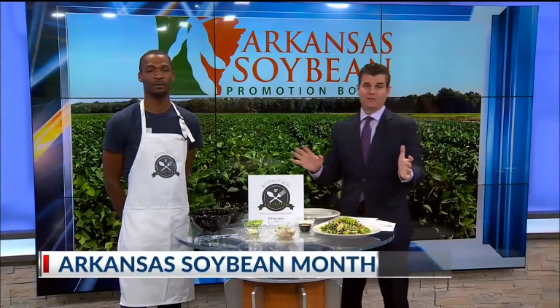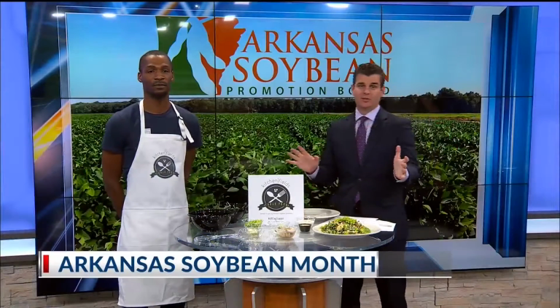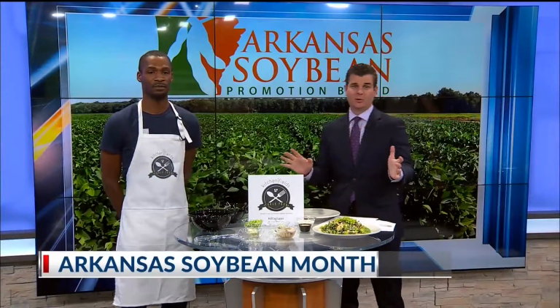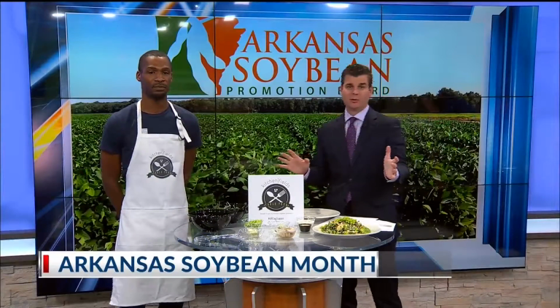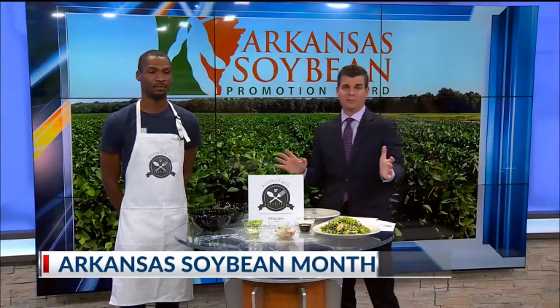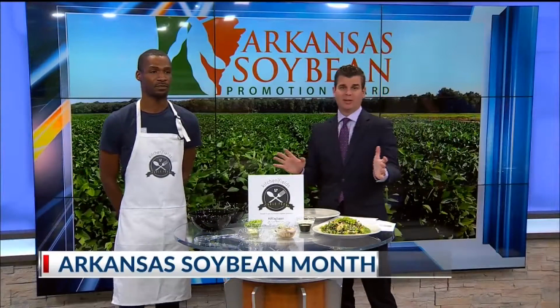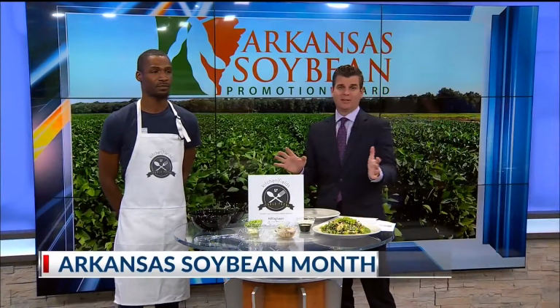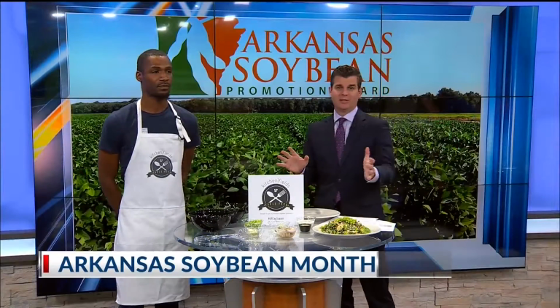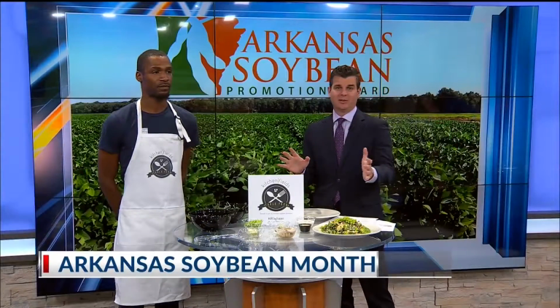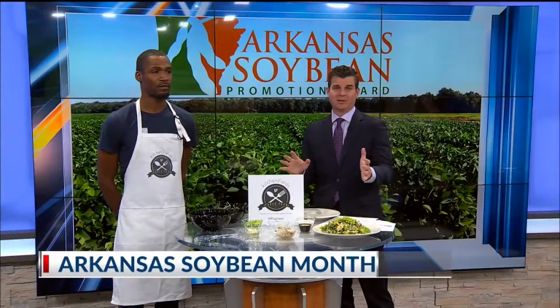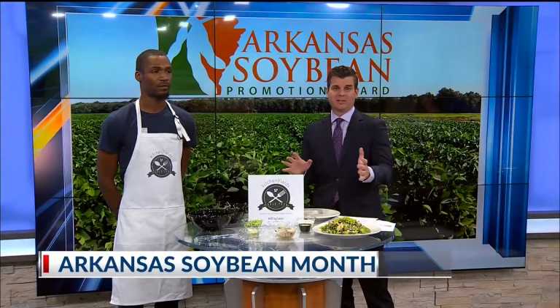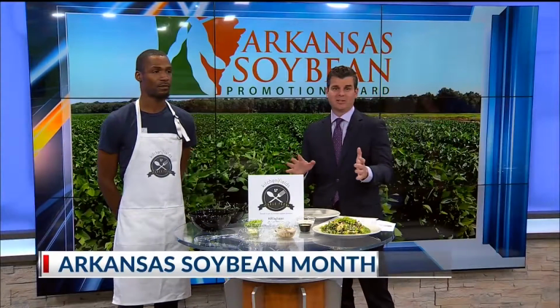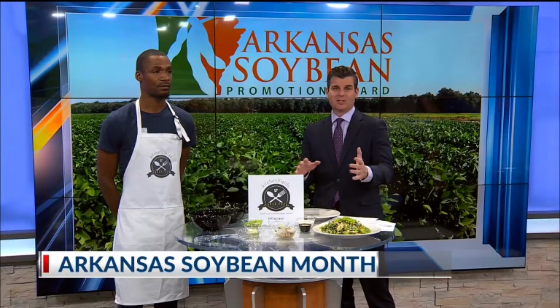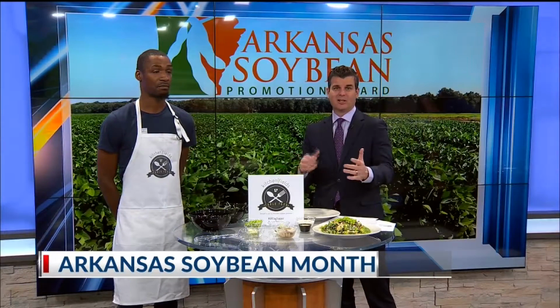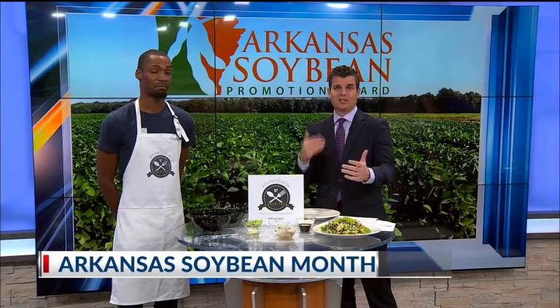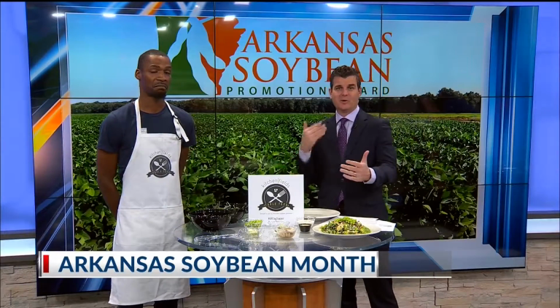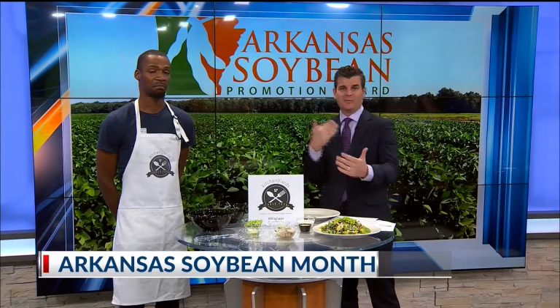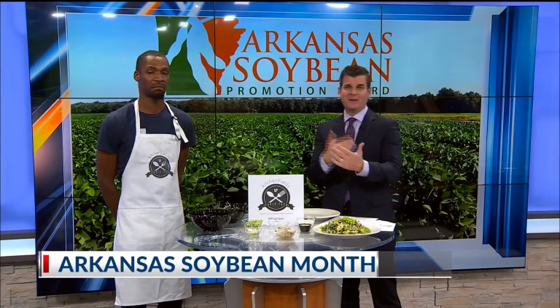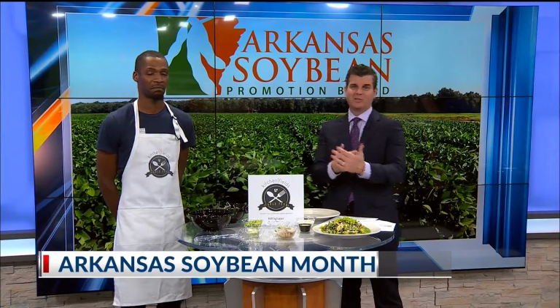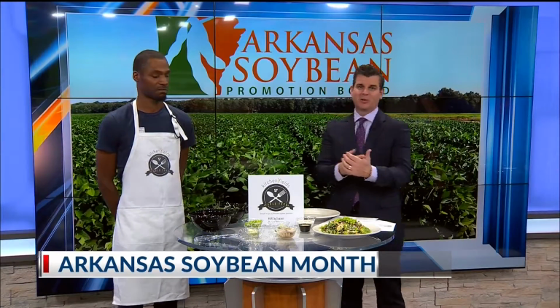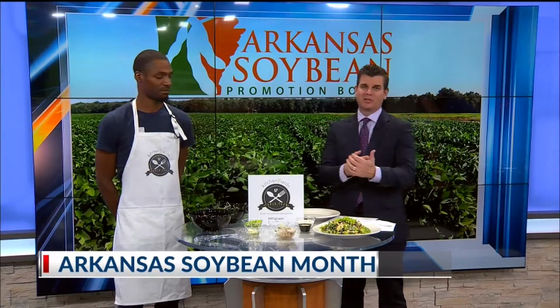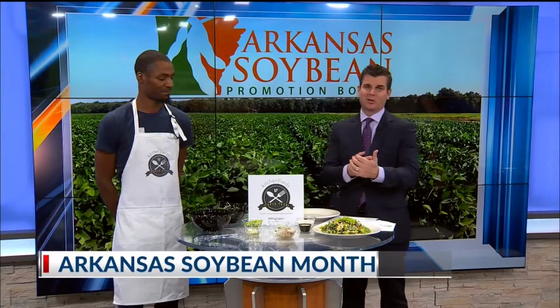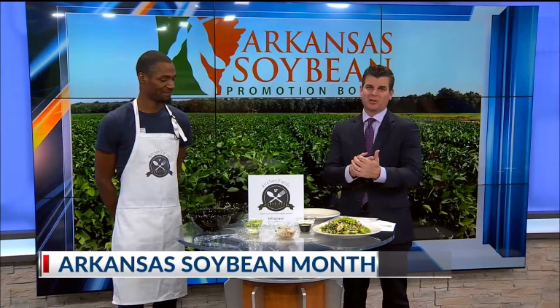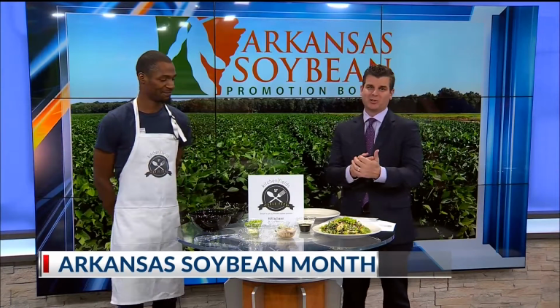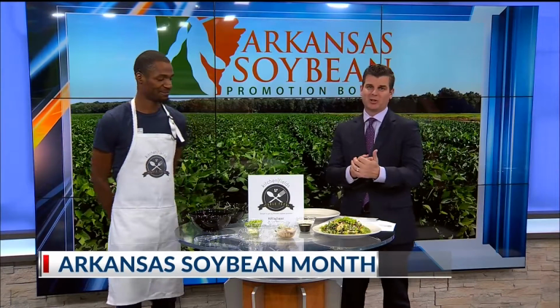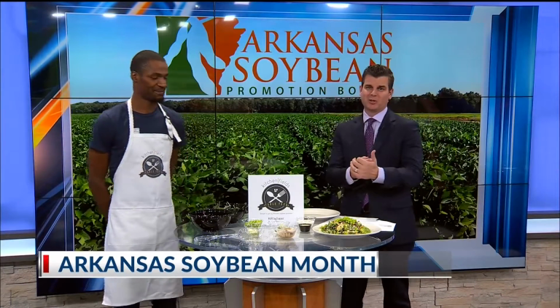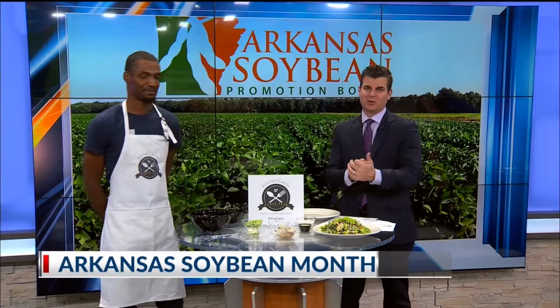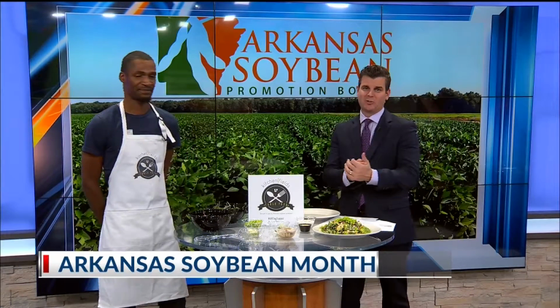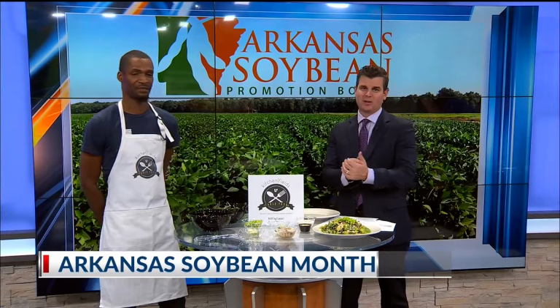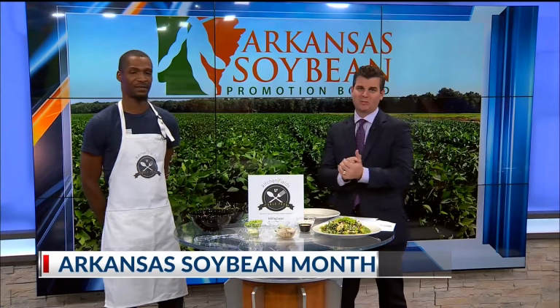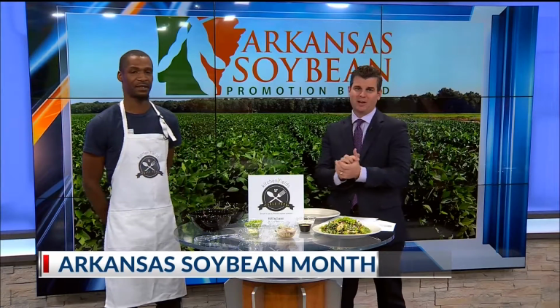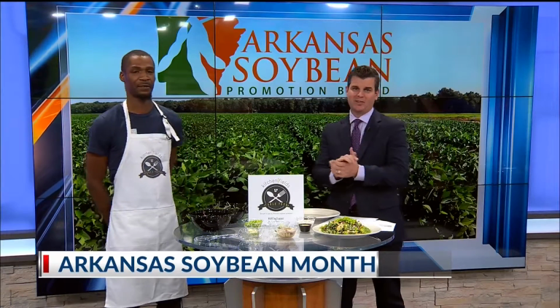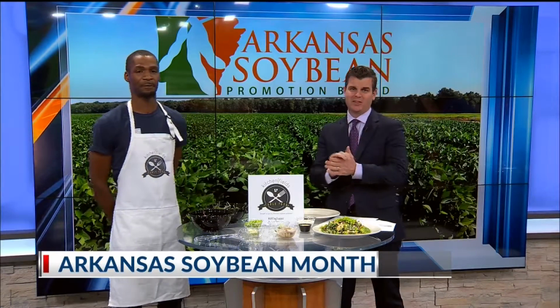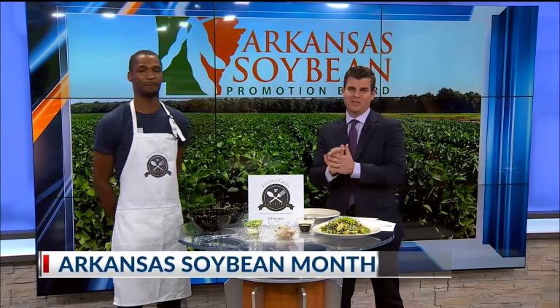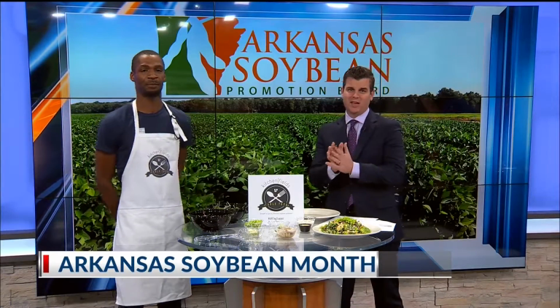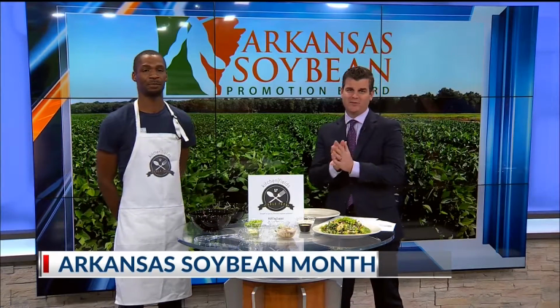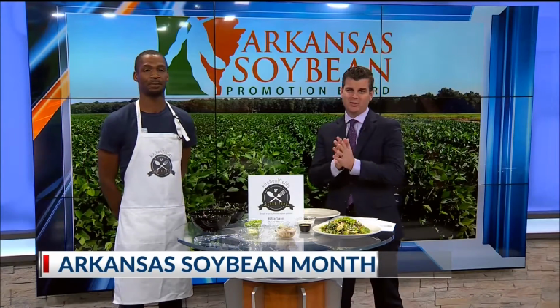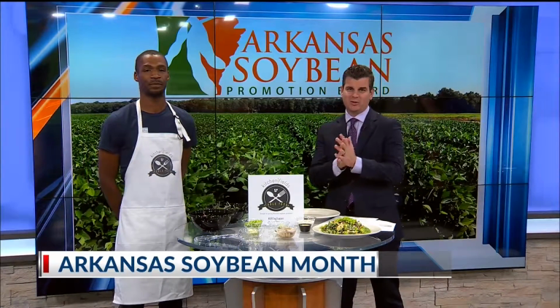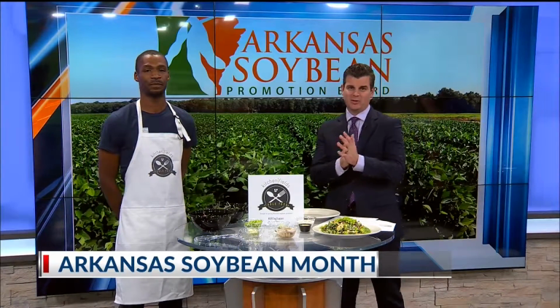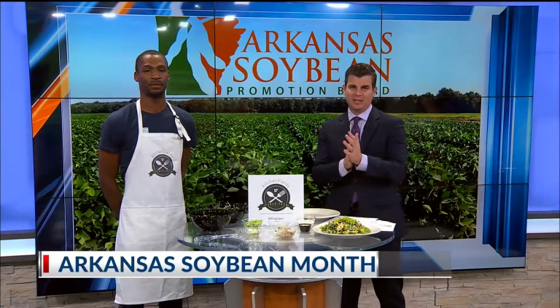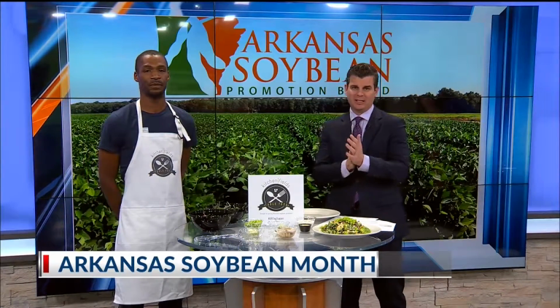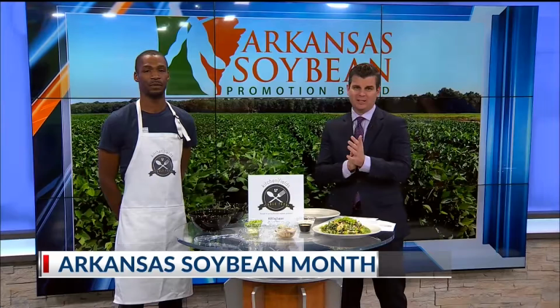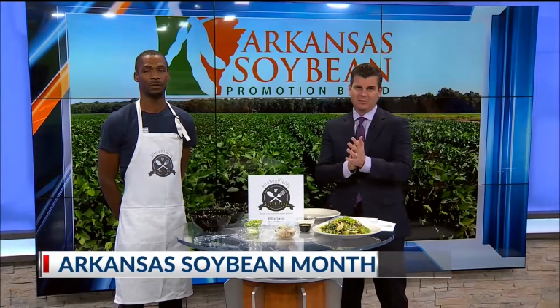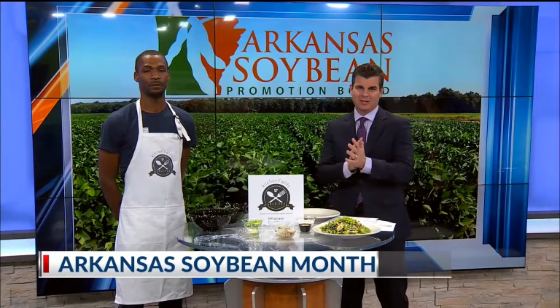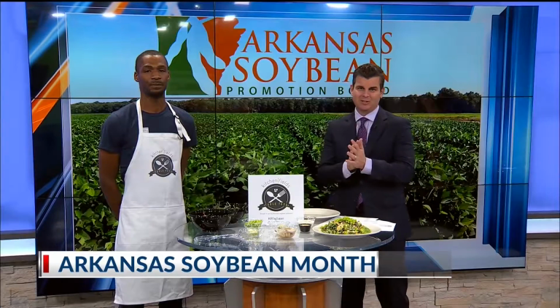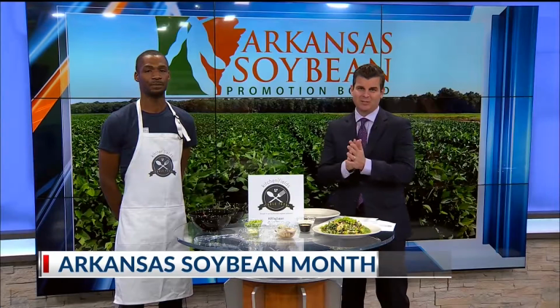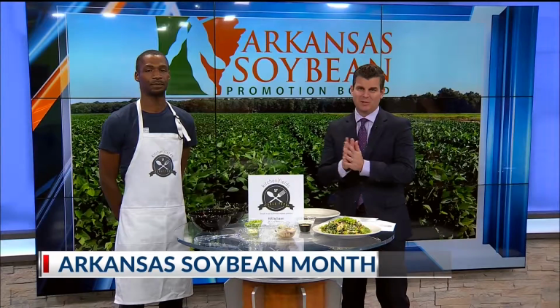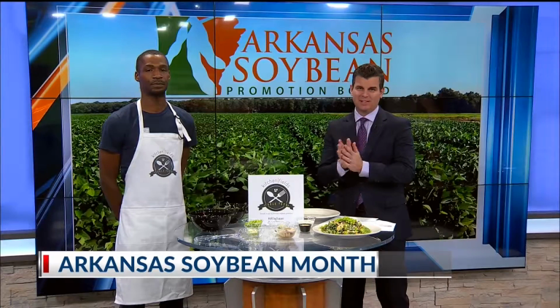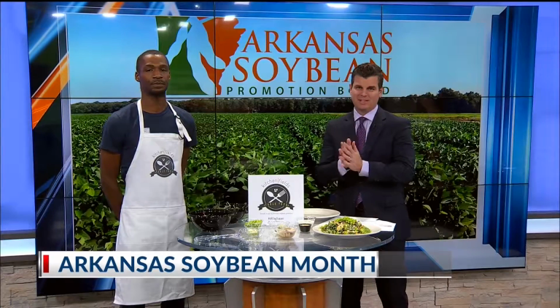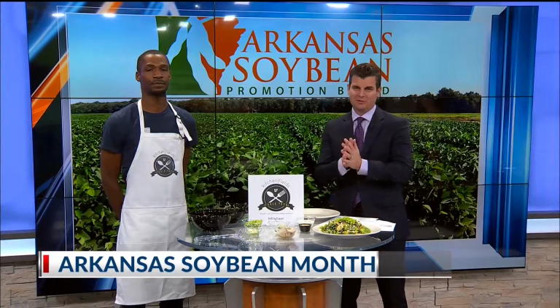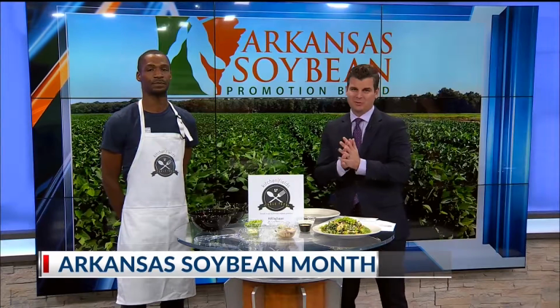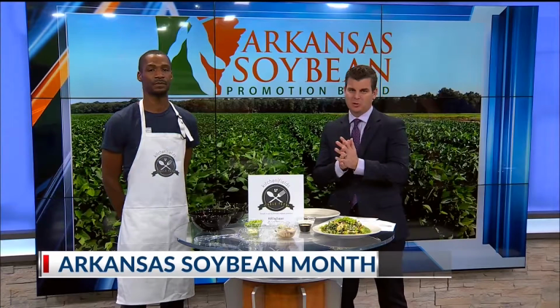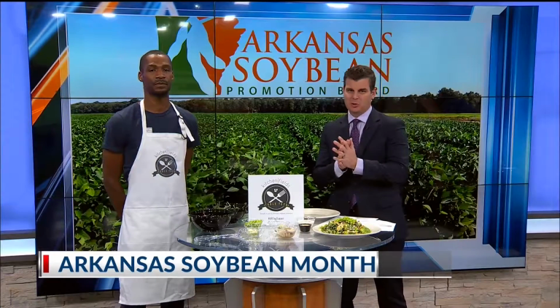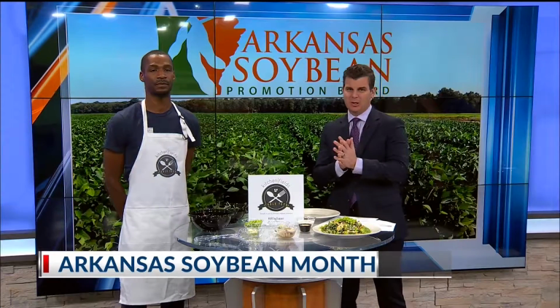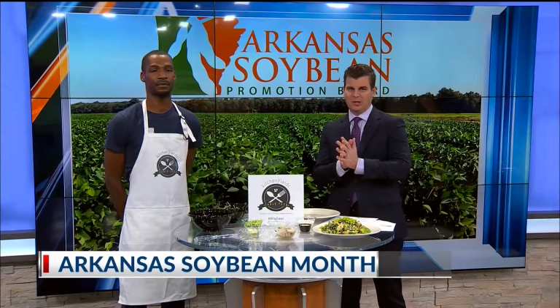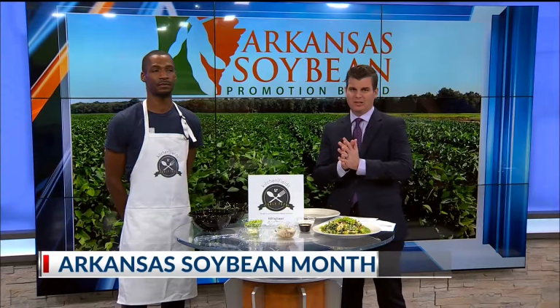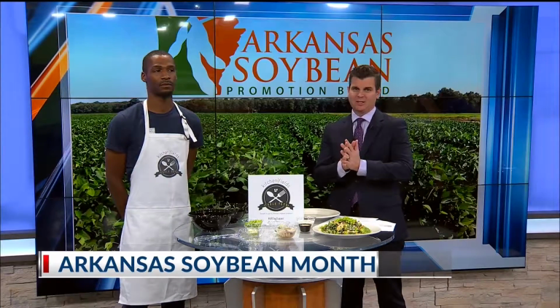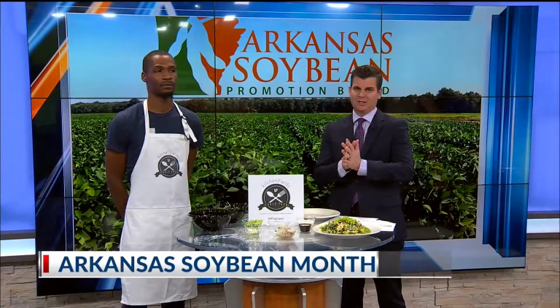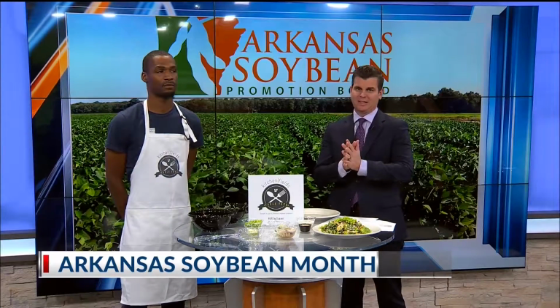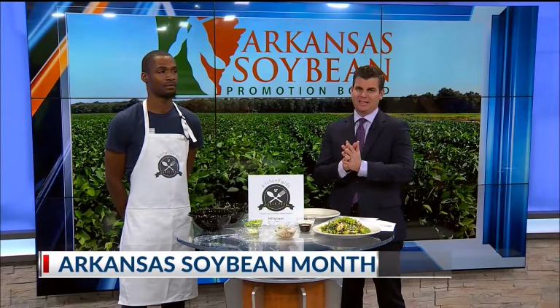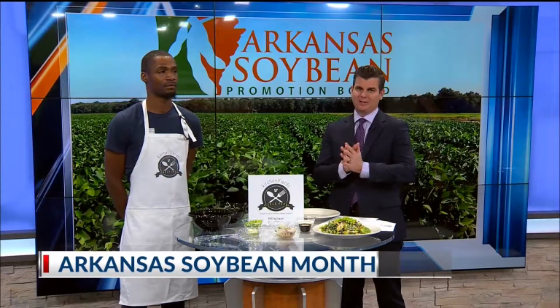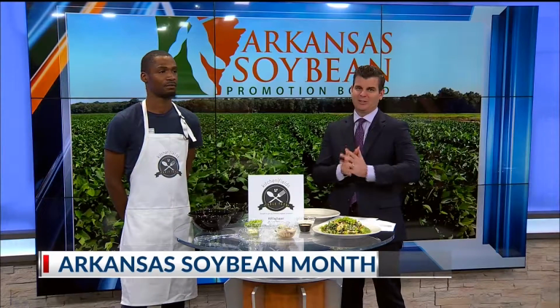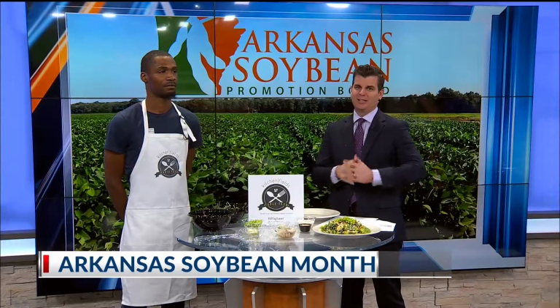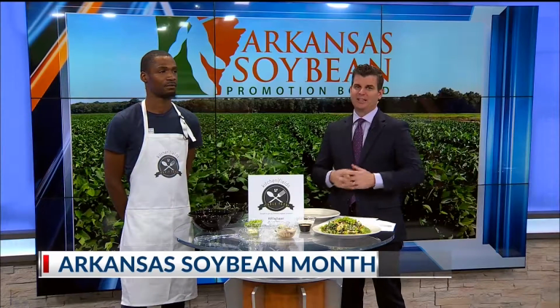We have a soybean month here in Arkansas. November is Arkansas Soybean Month. This afternoon, we have Chef Monte from True Arkansas Eatery.